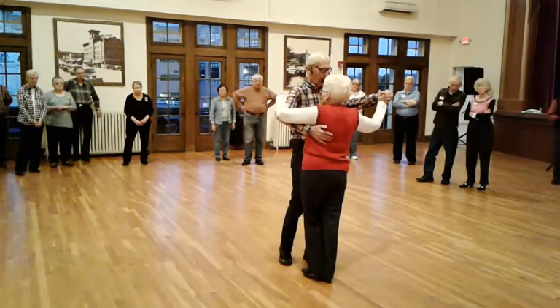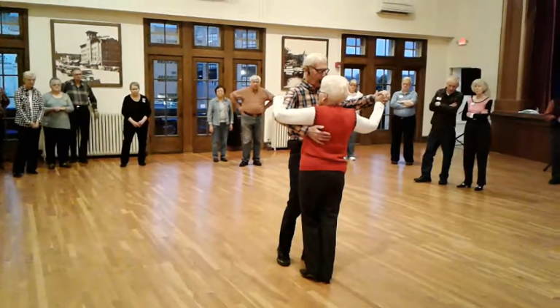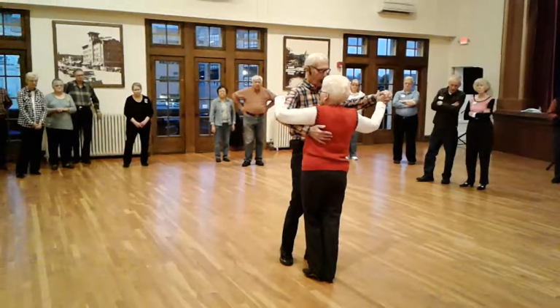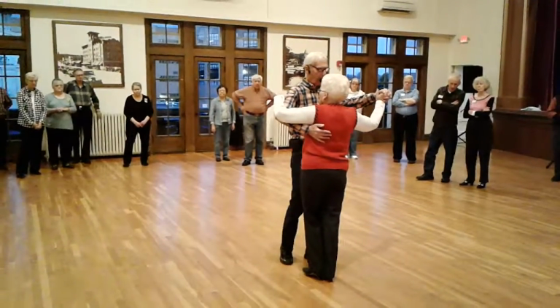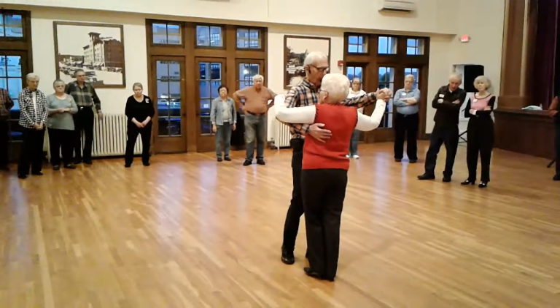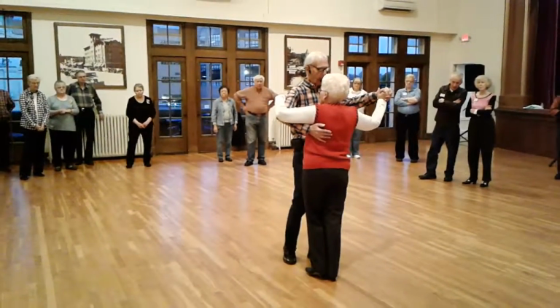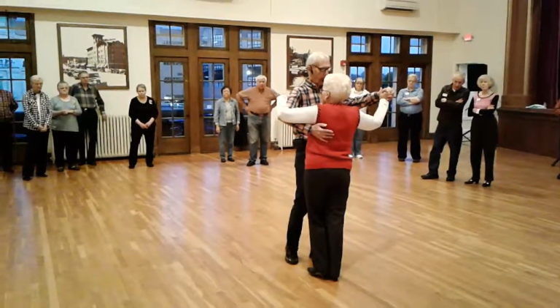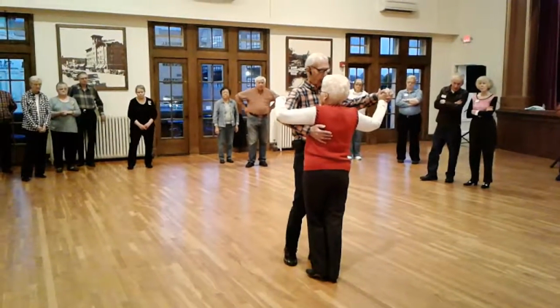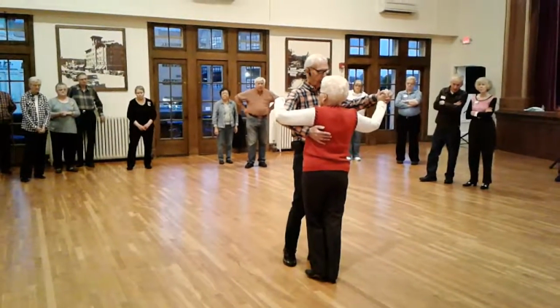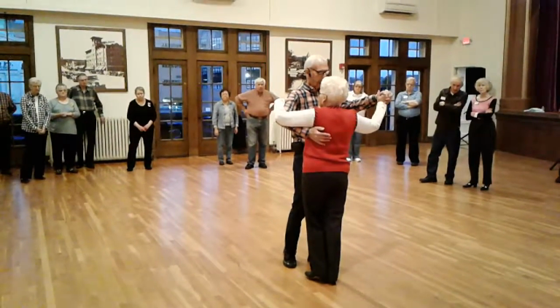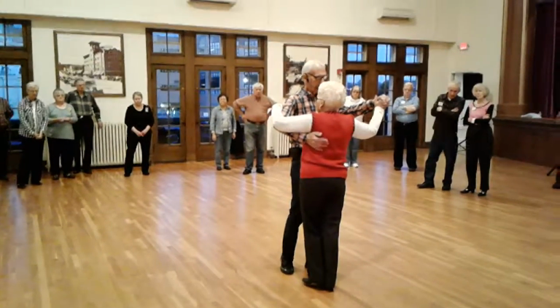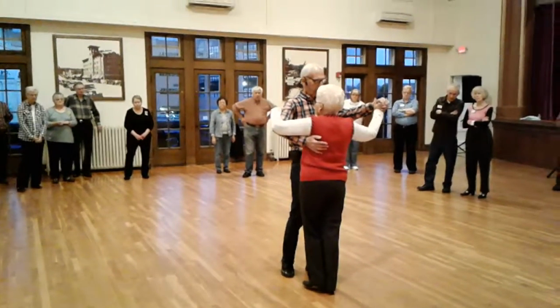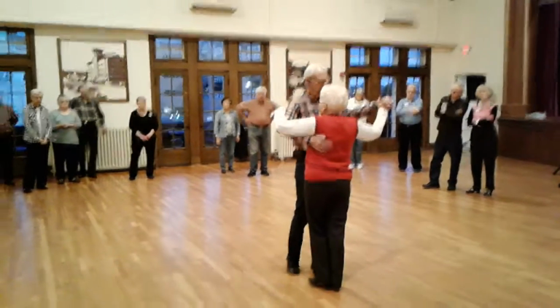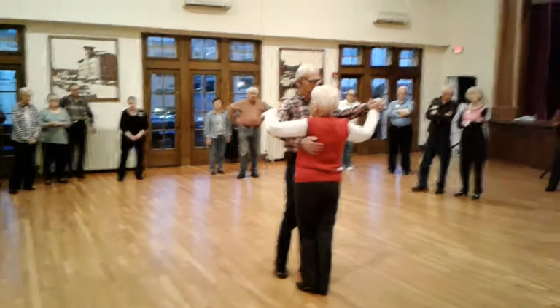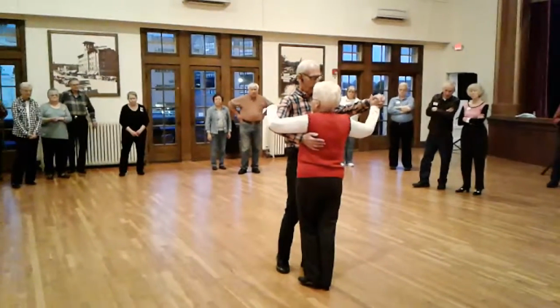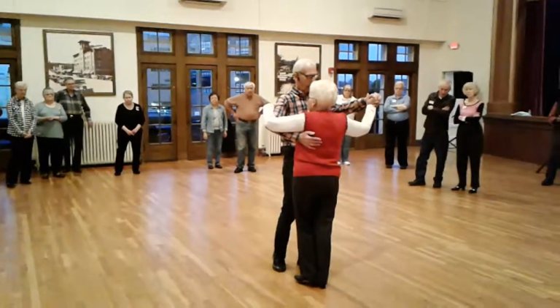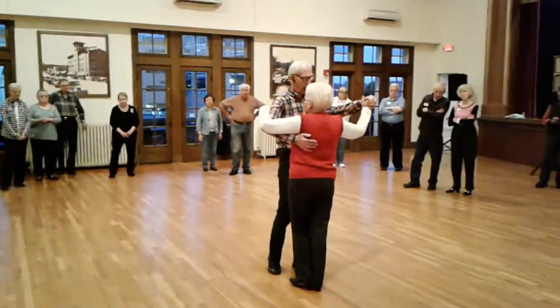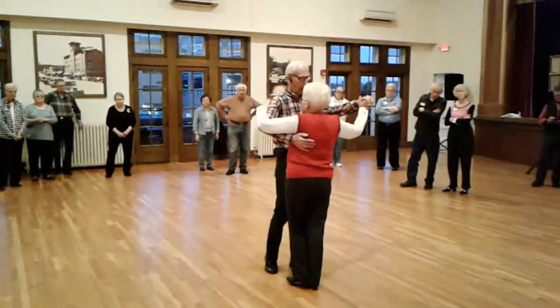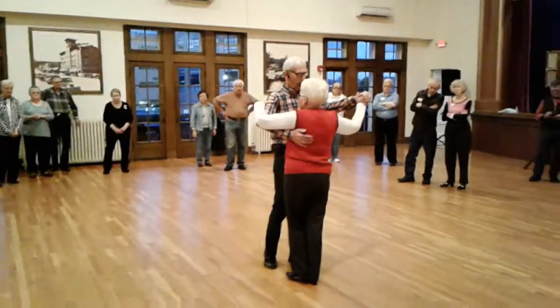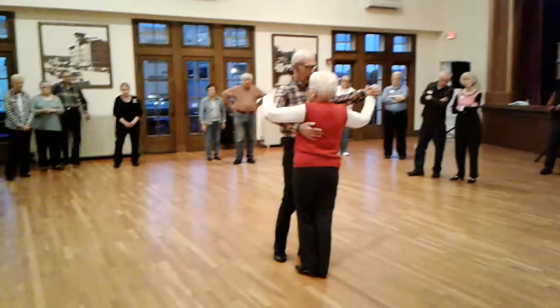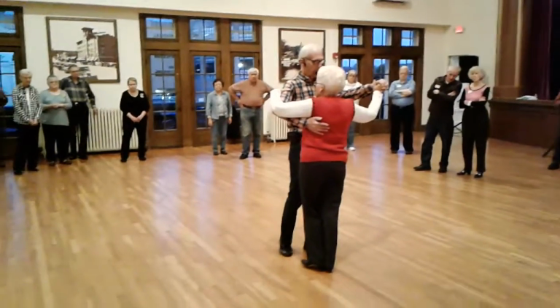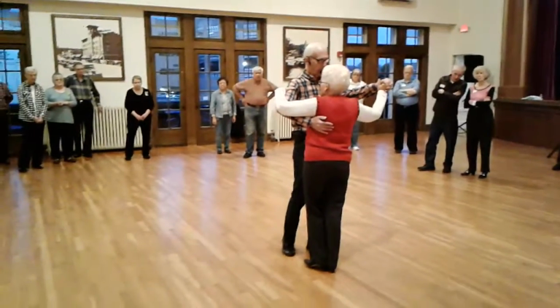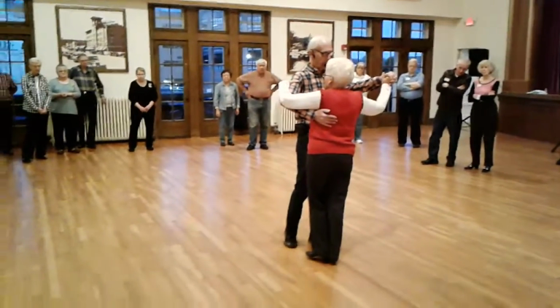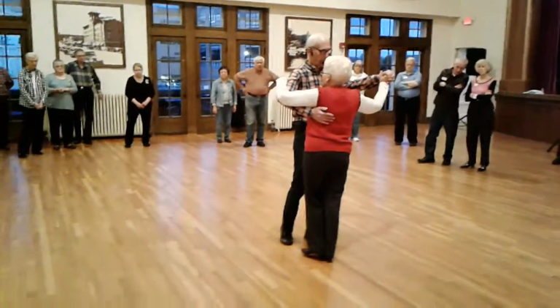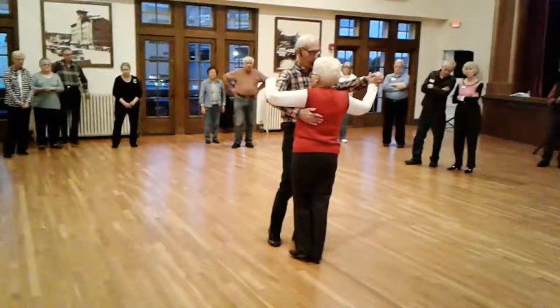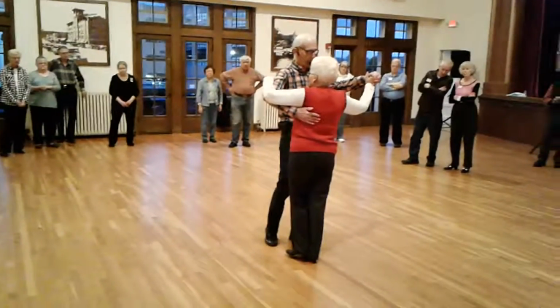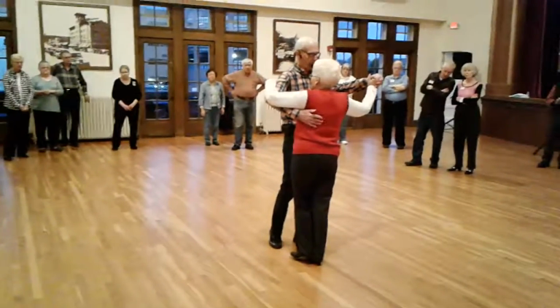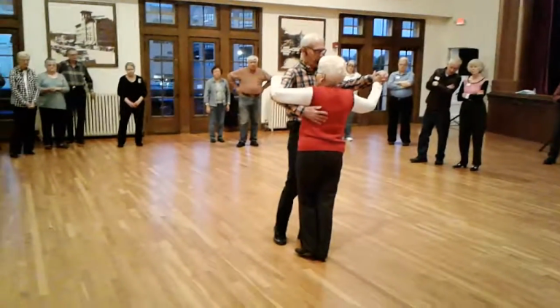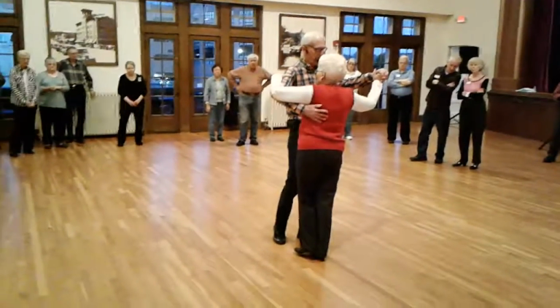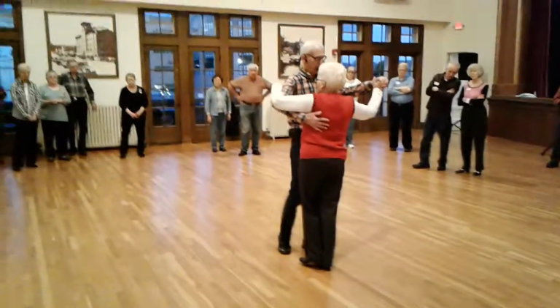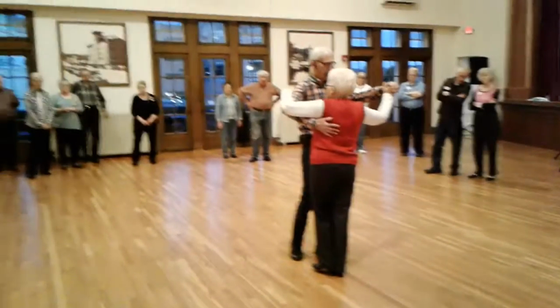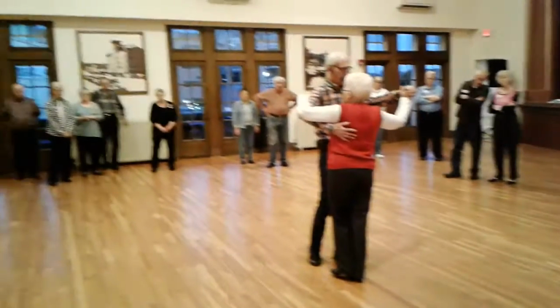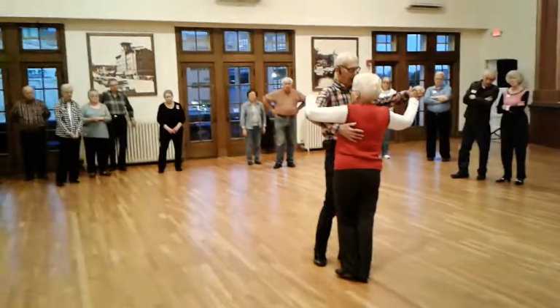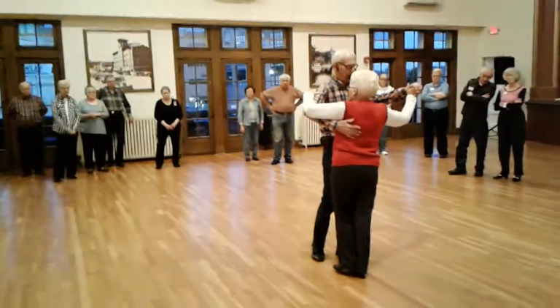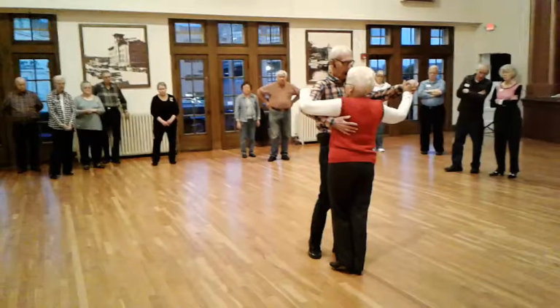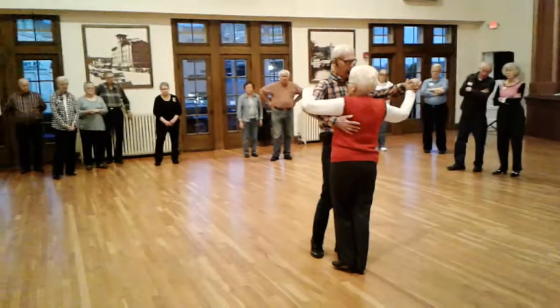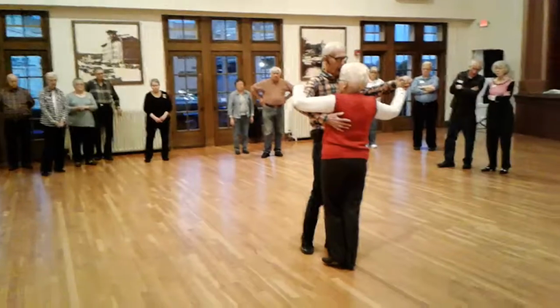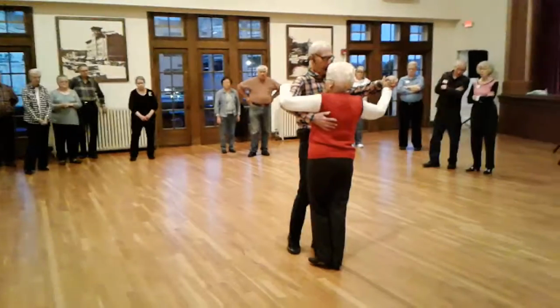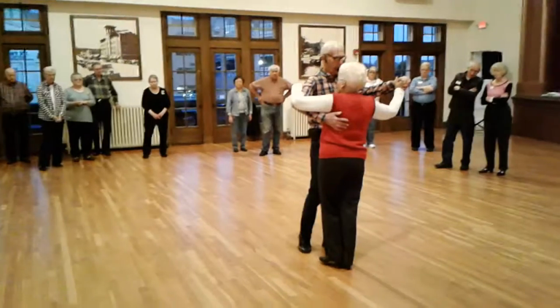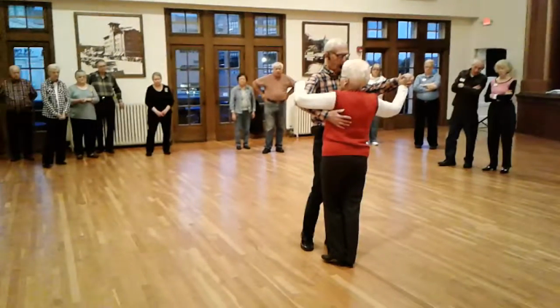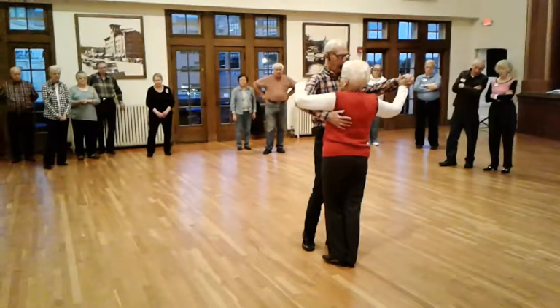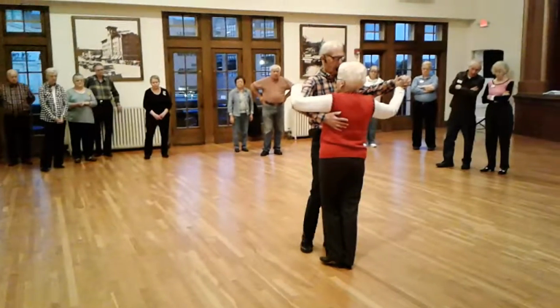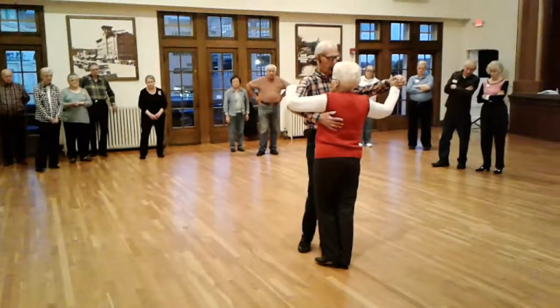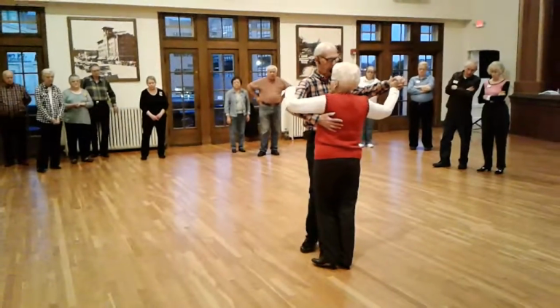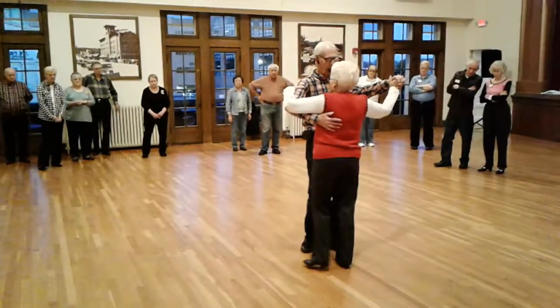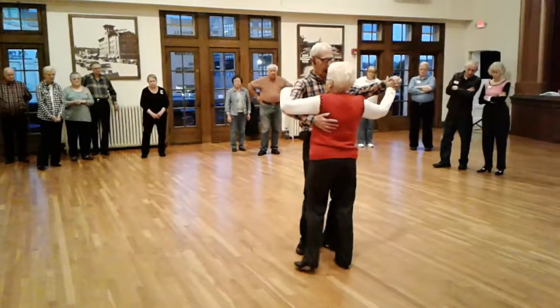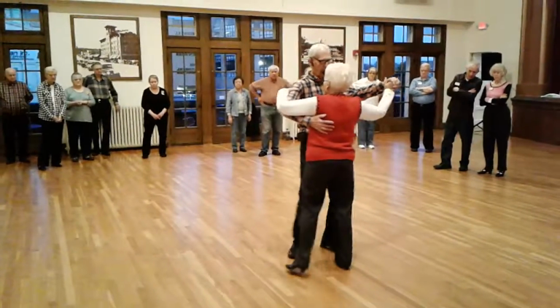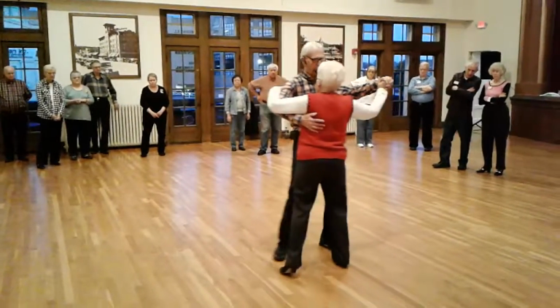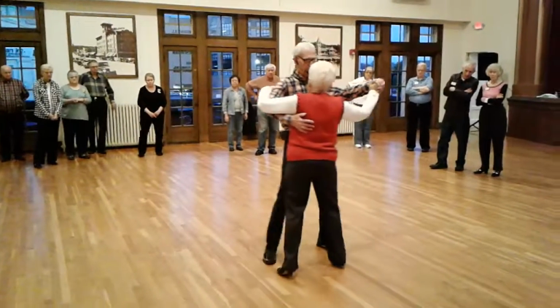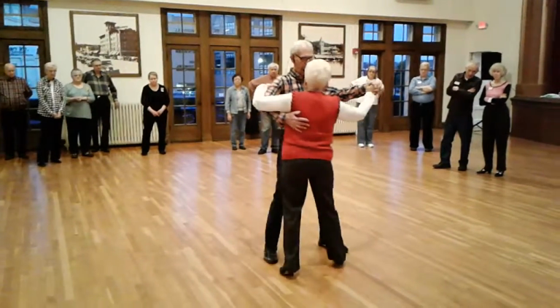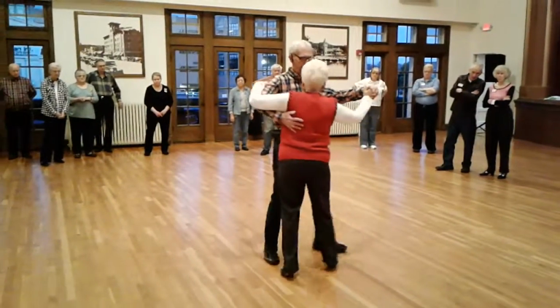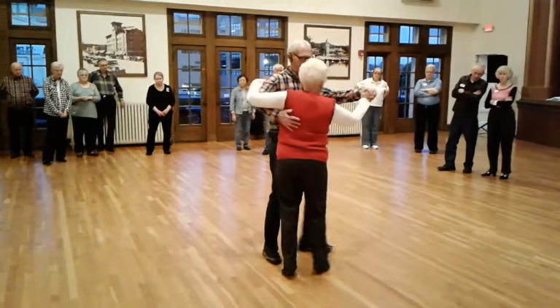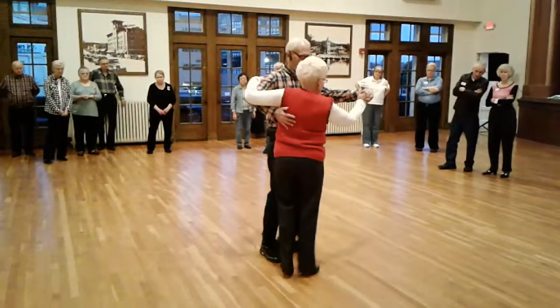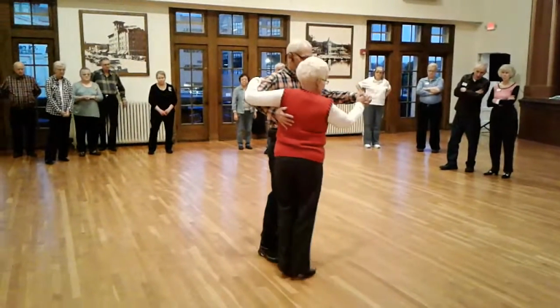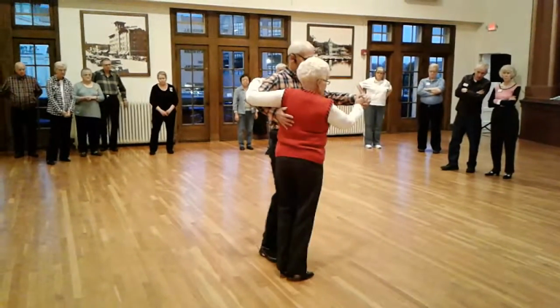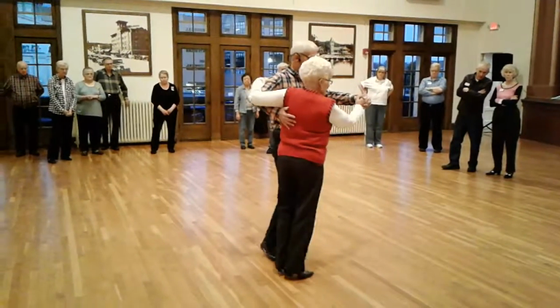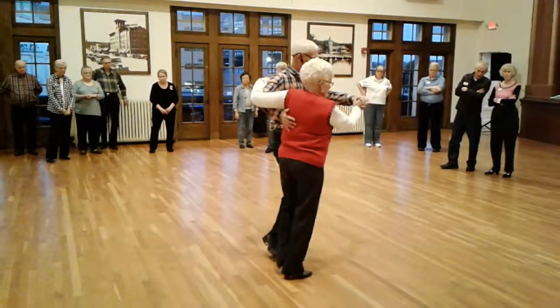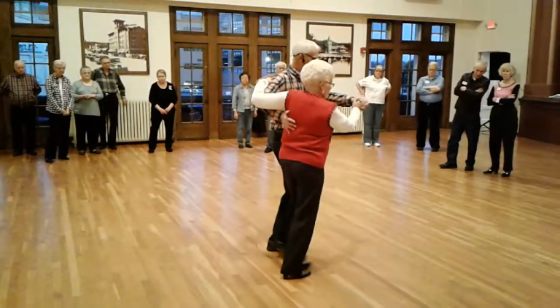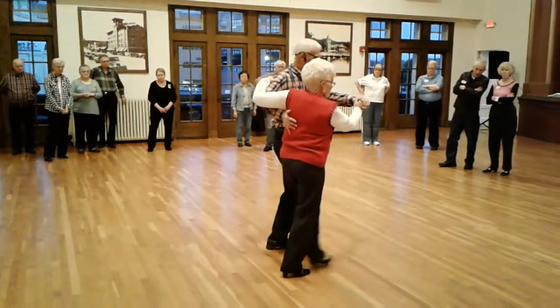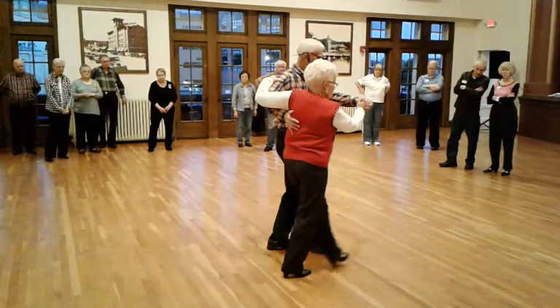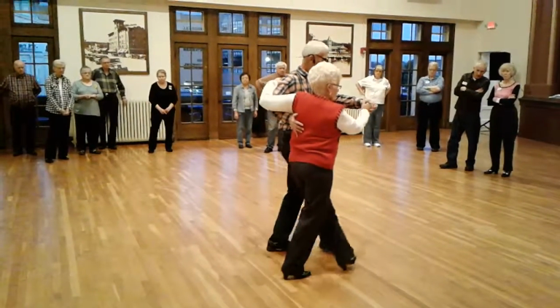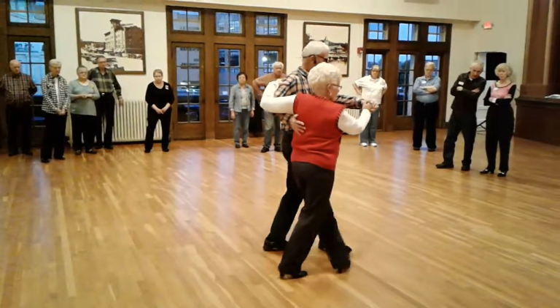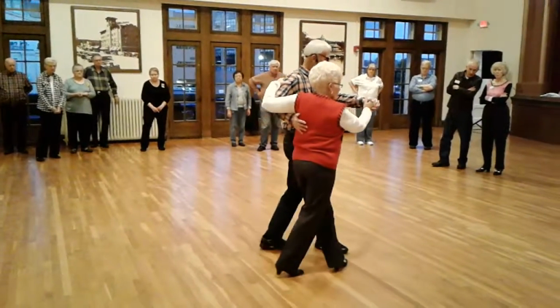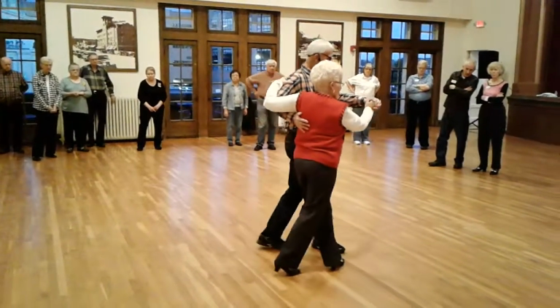Now I'm going to do a scissors through. Remember, scissors is side, close, cross. Side, close, cross.